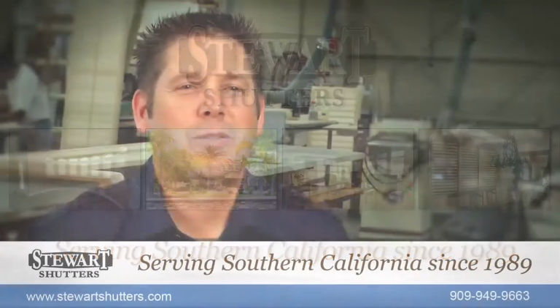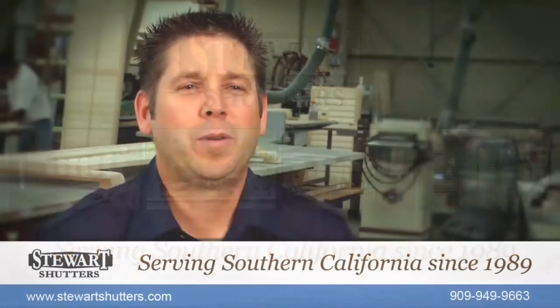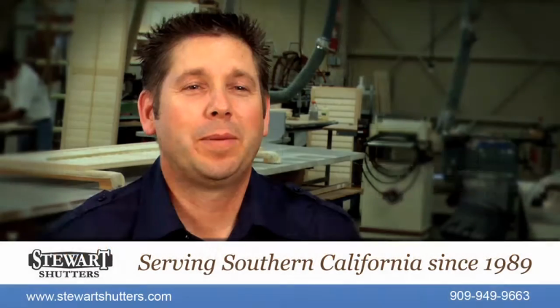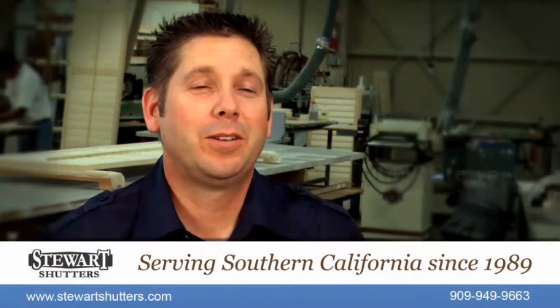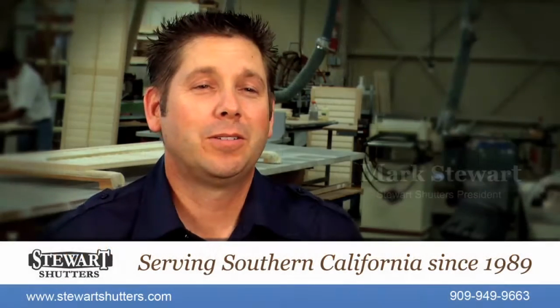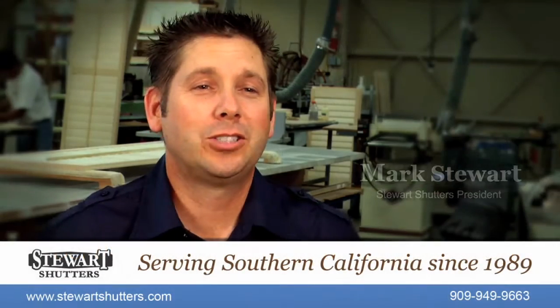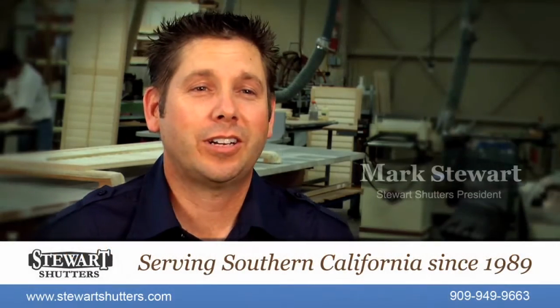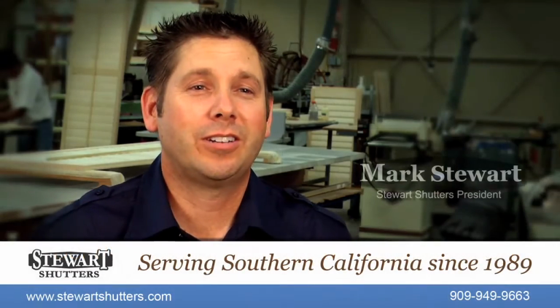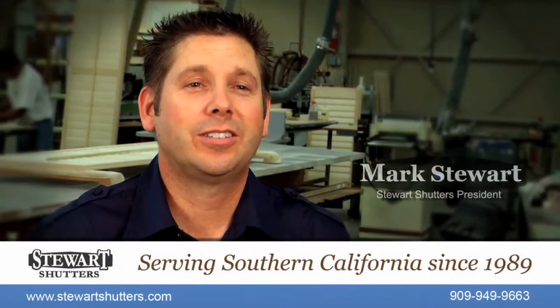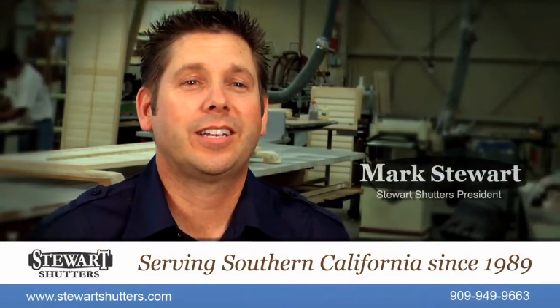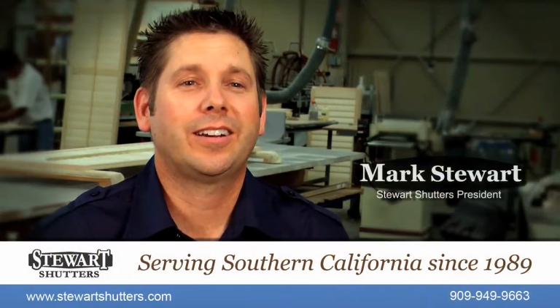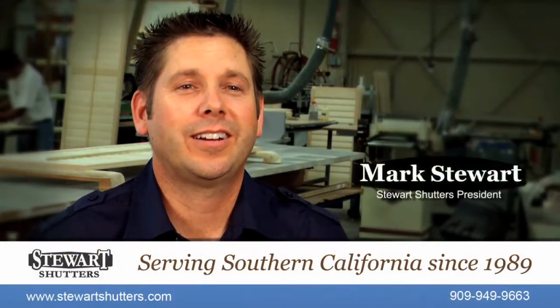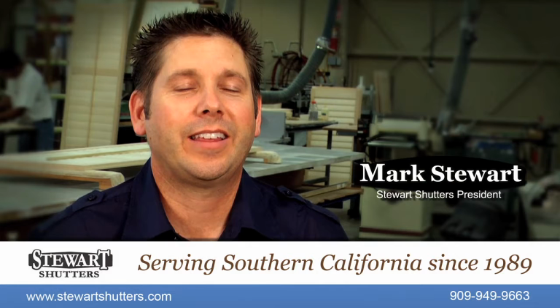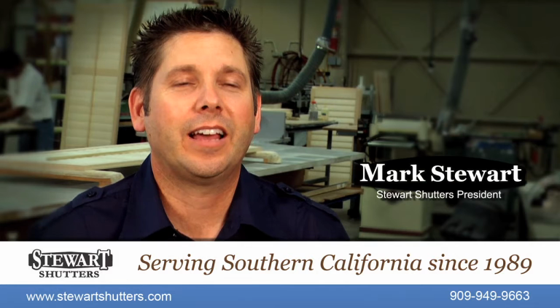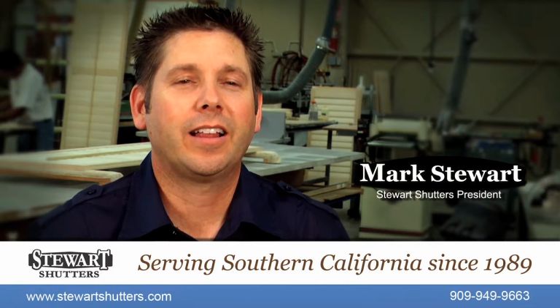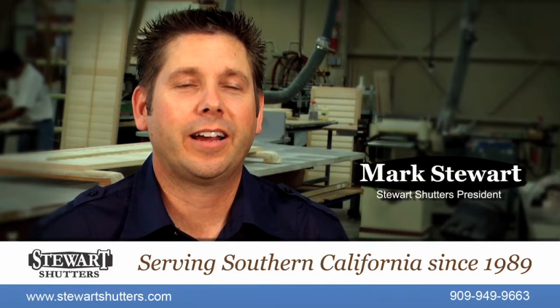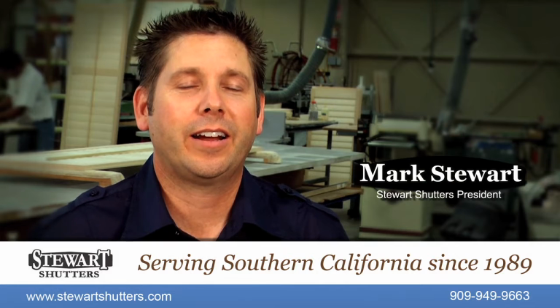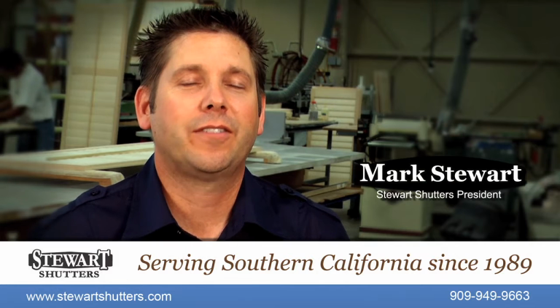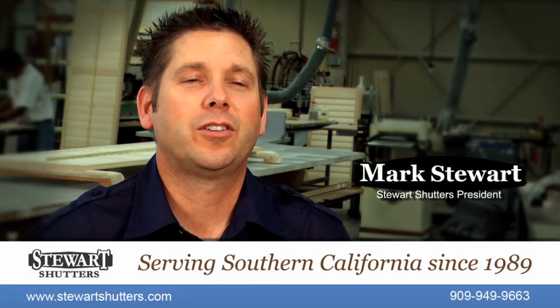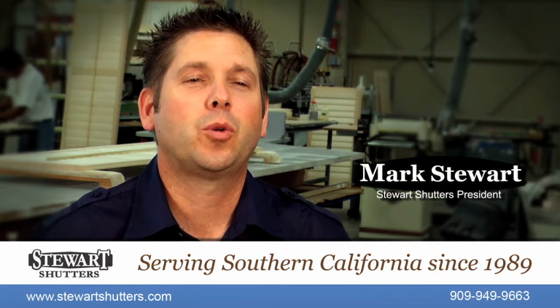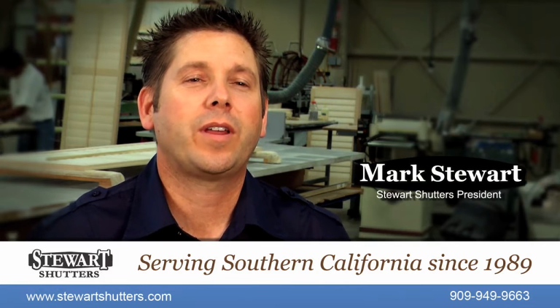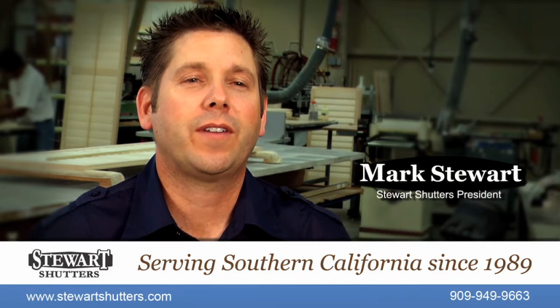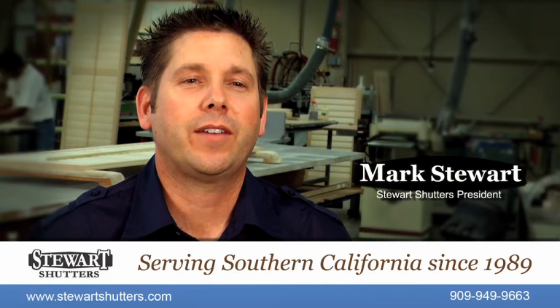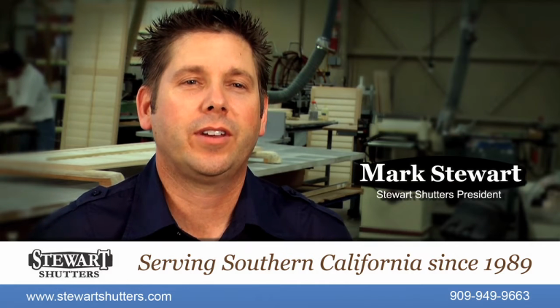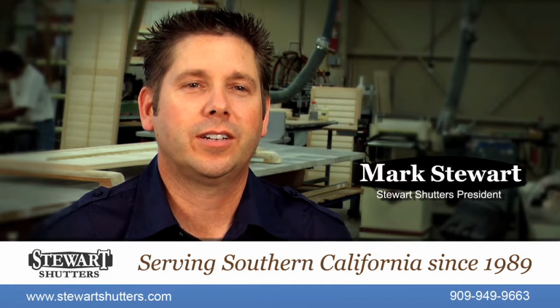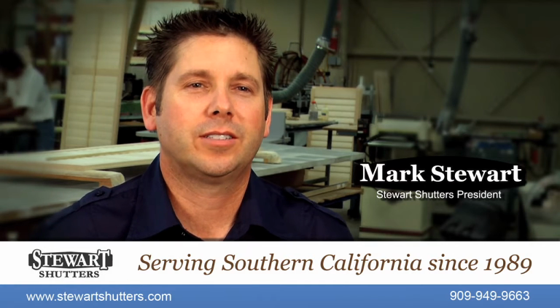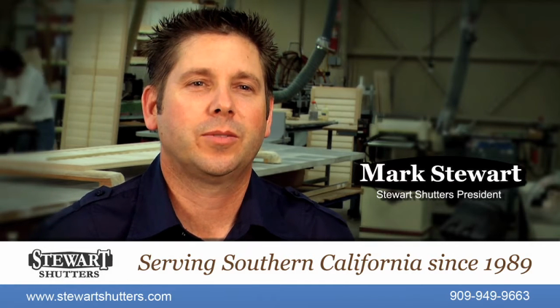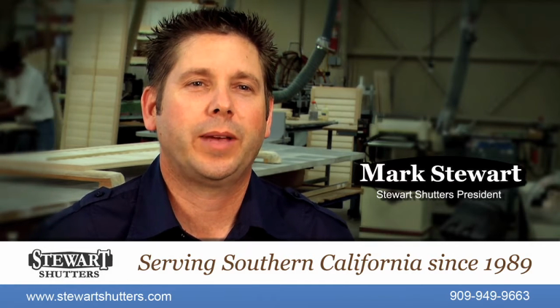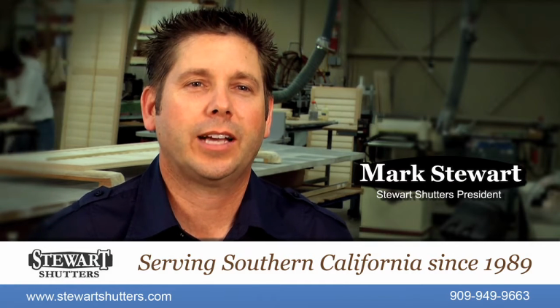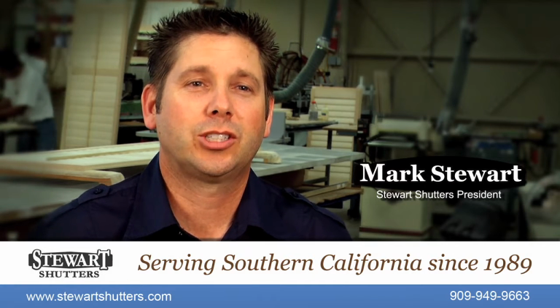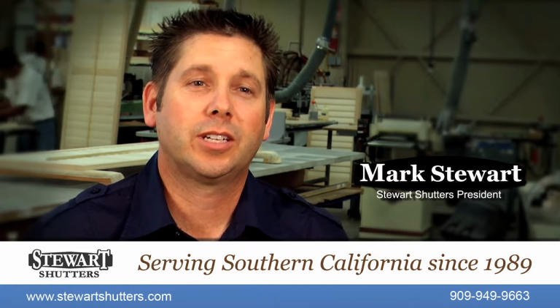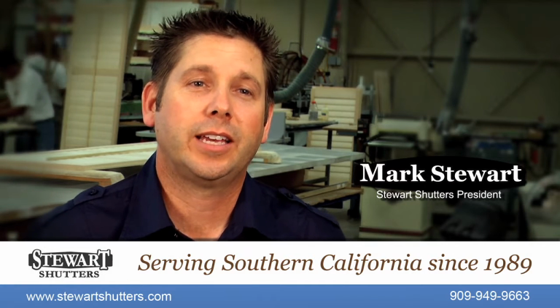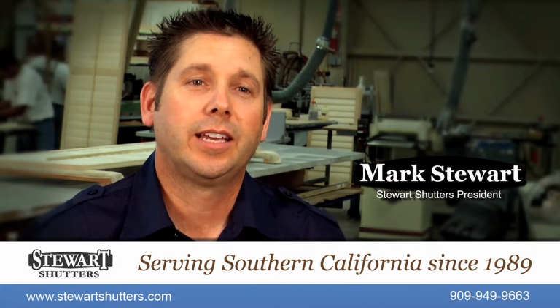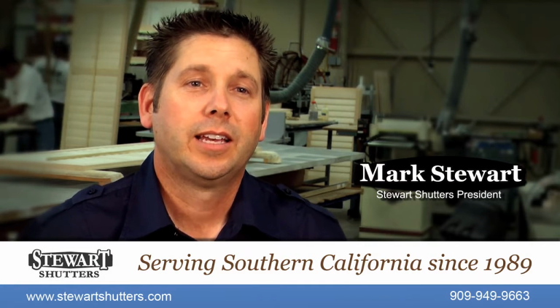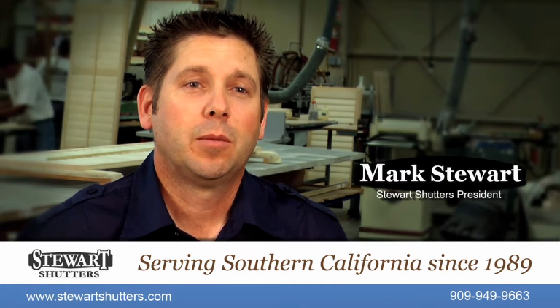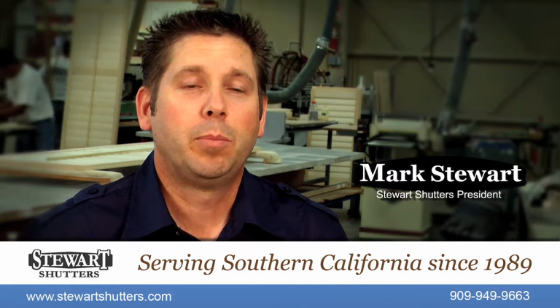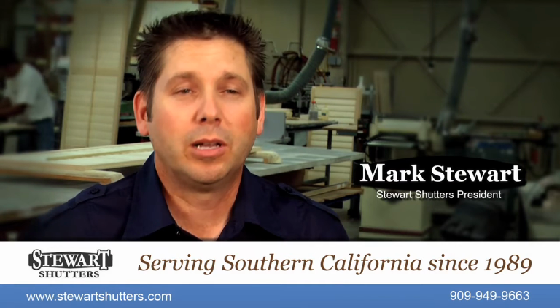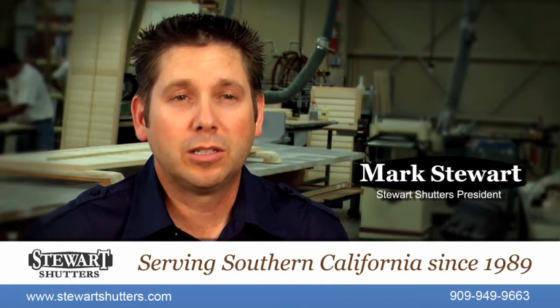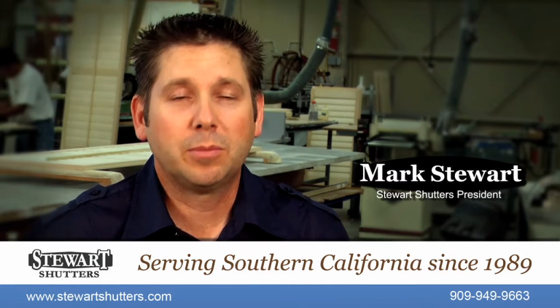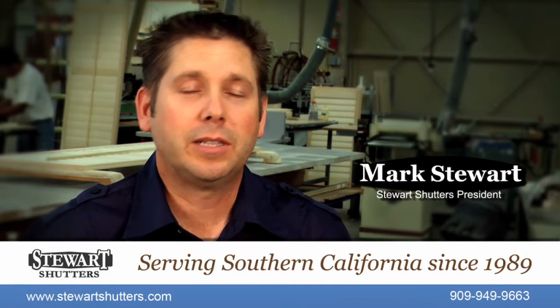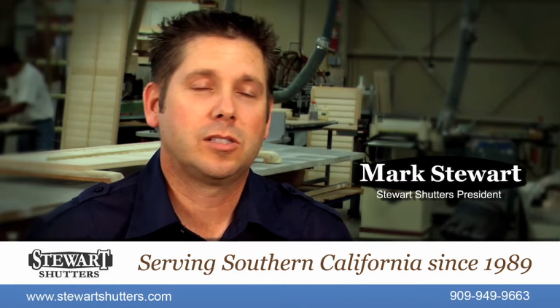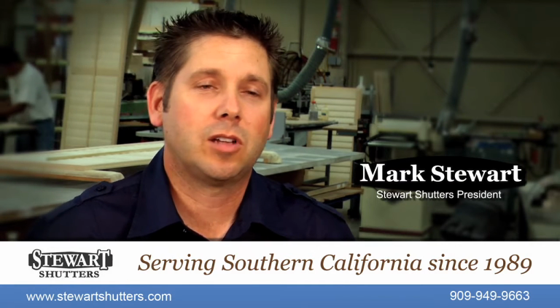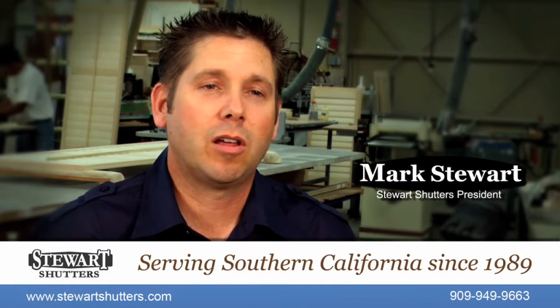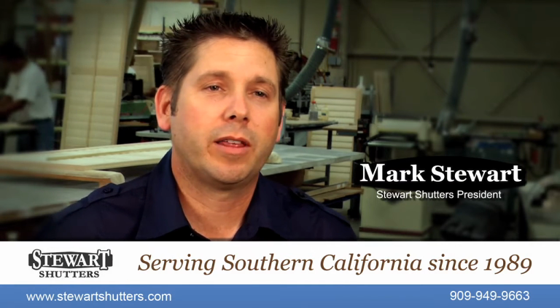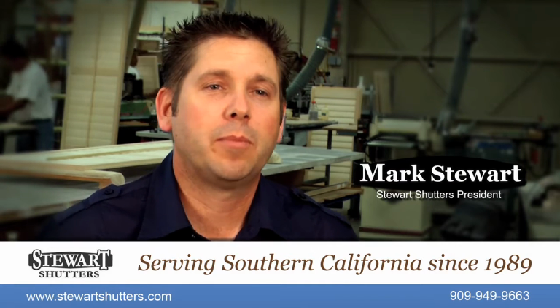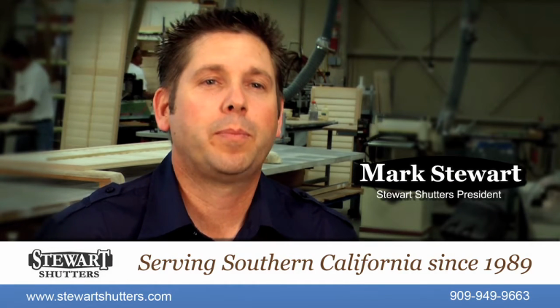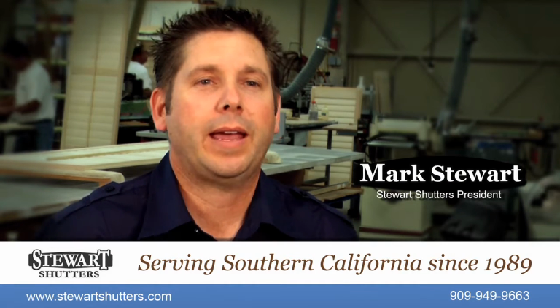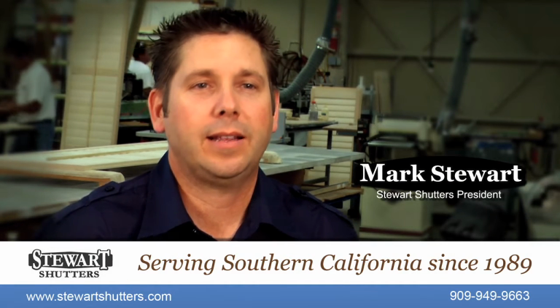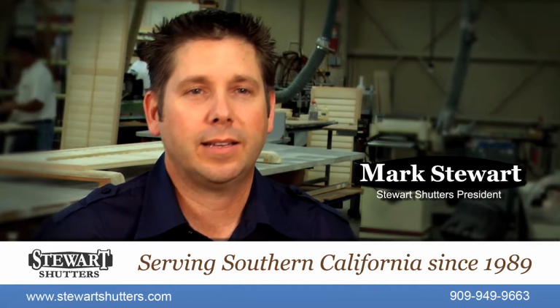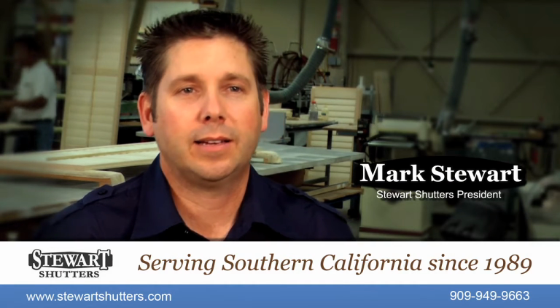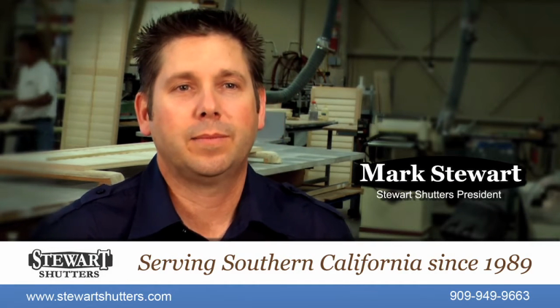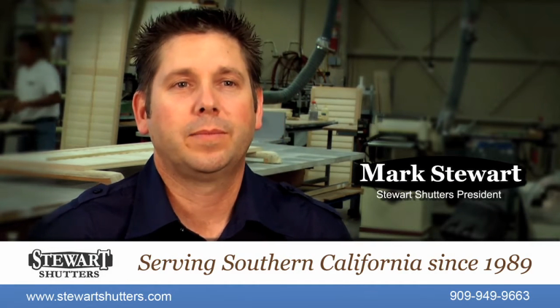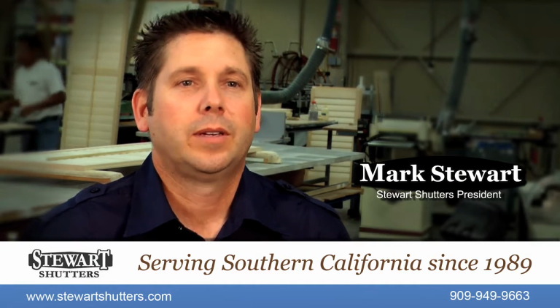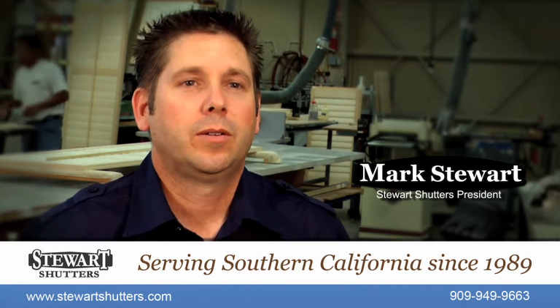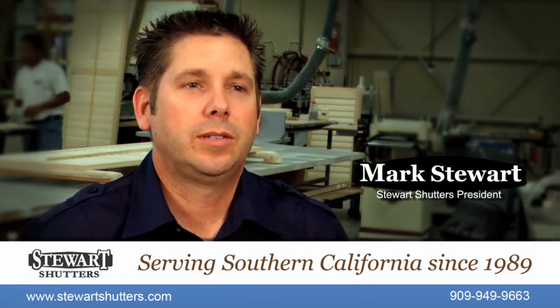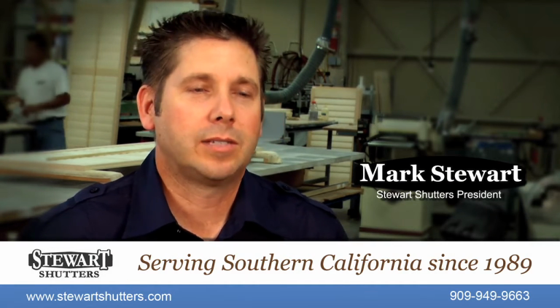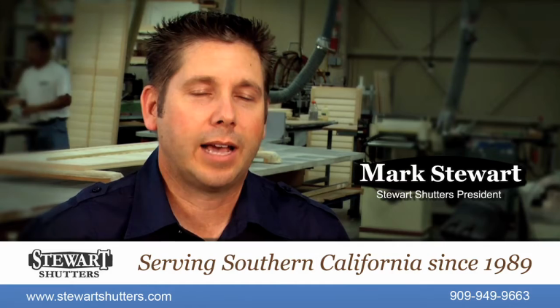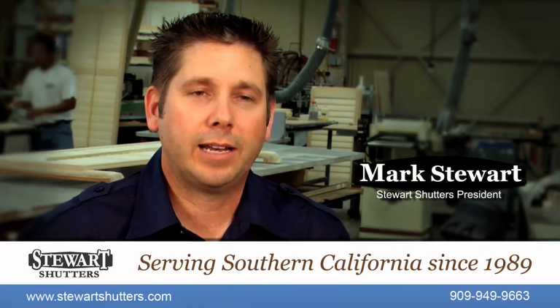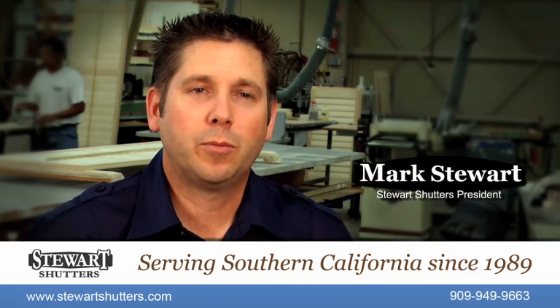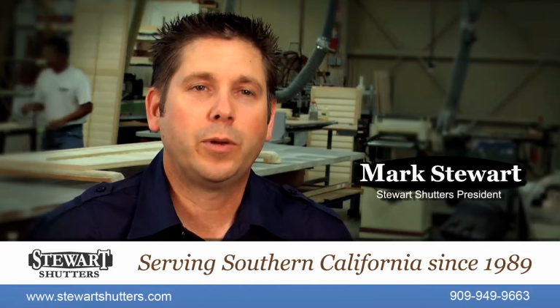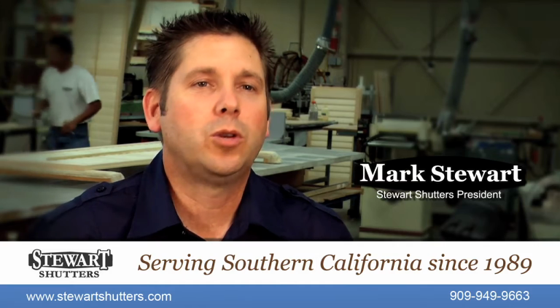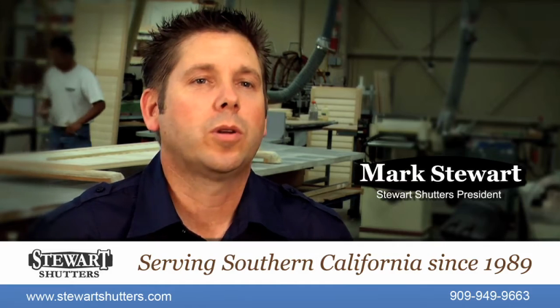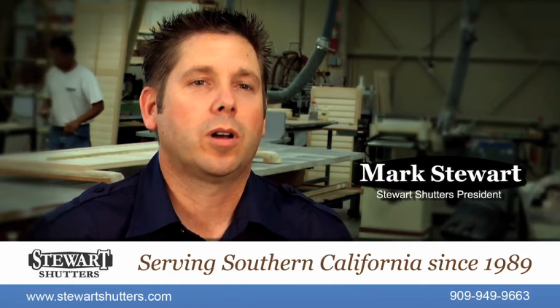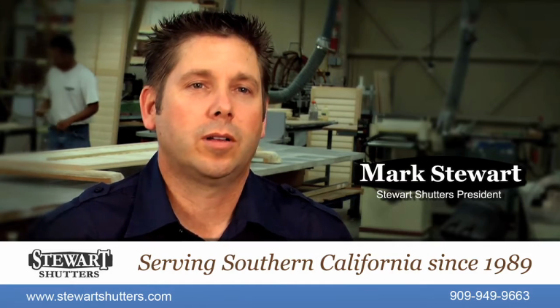We've been doing shutters here in the LA area for 25 years. We actually build them, install them, paint them, design them — we do it all.